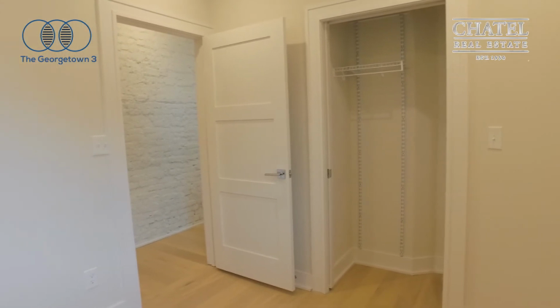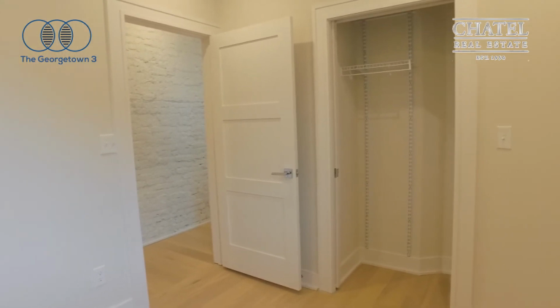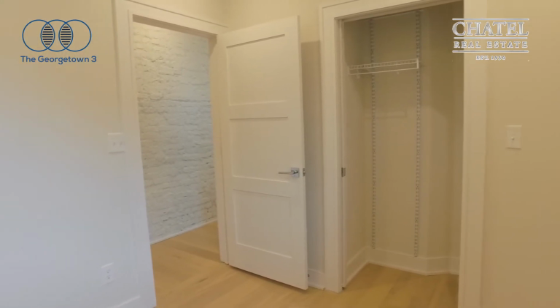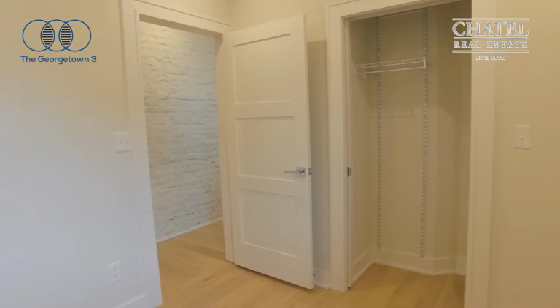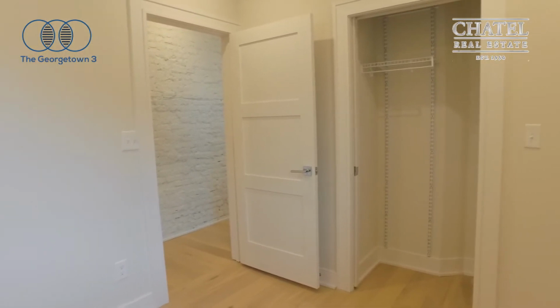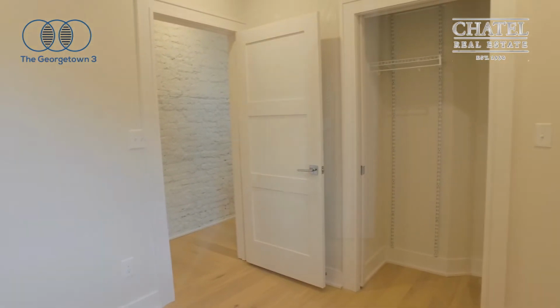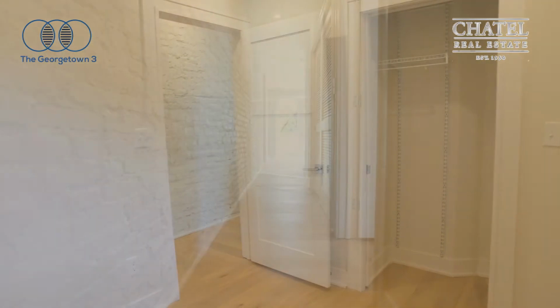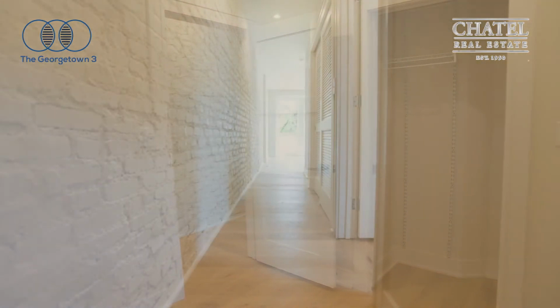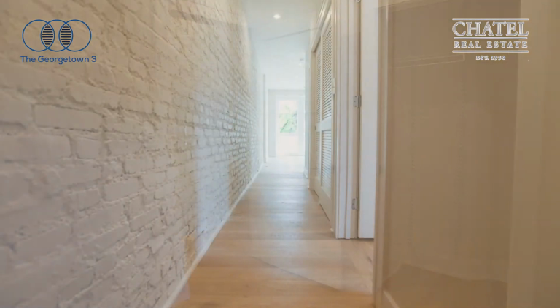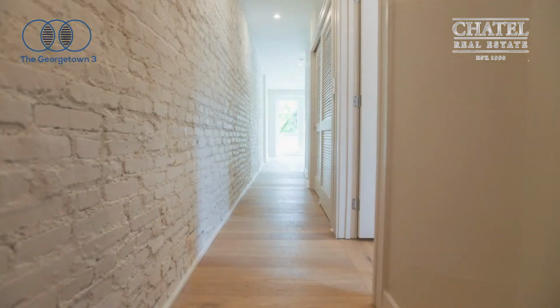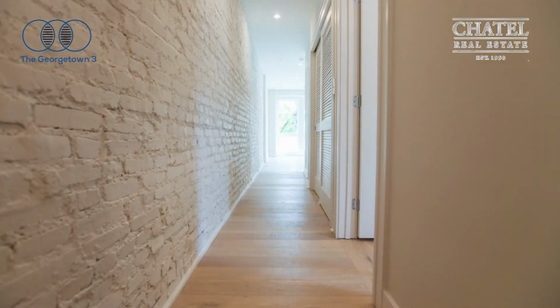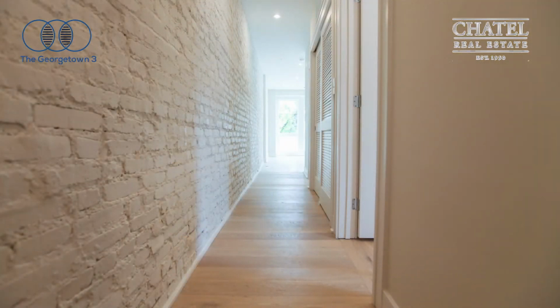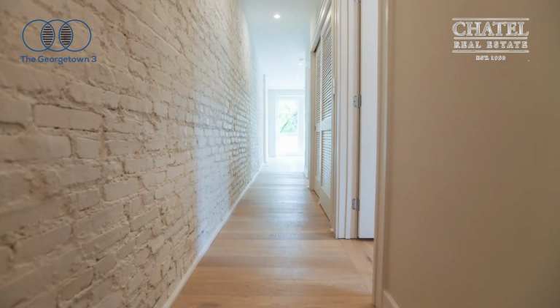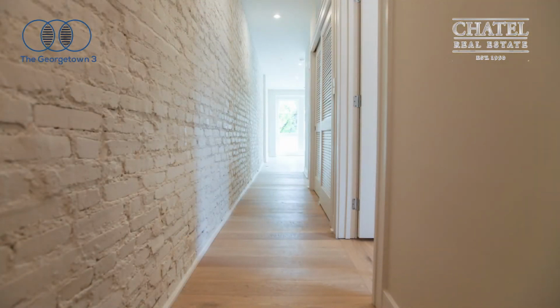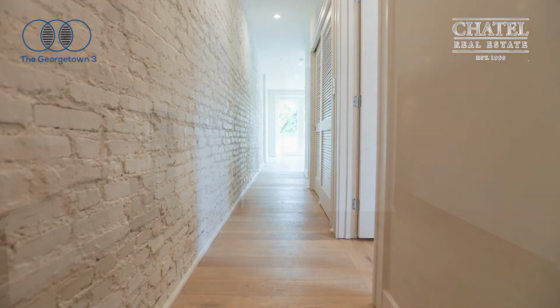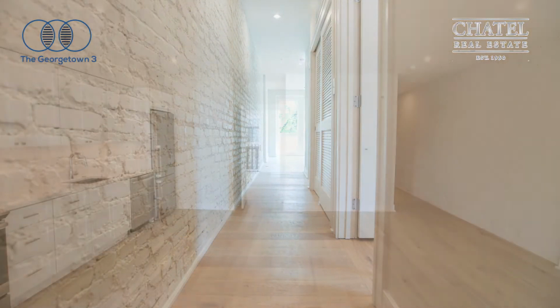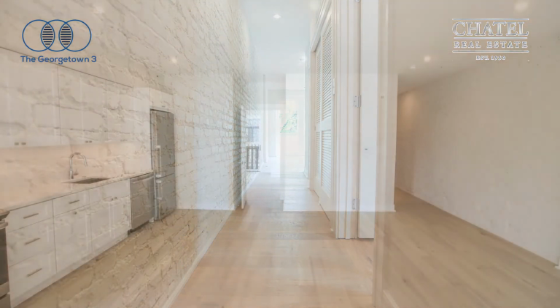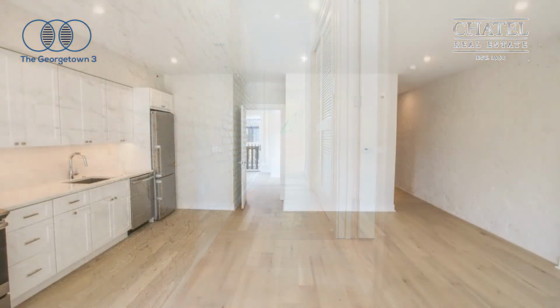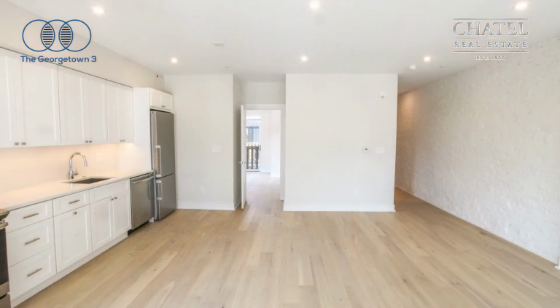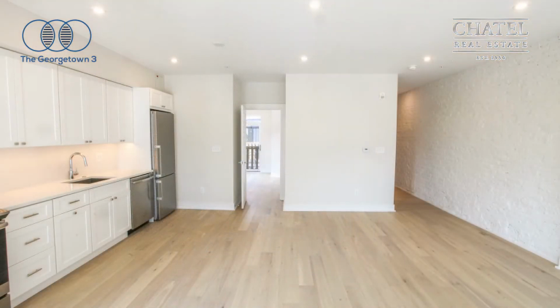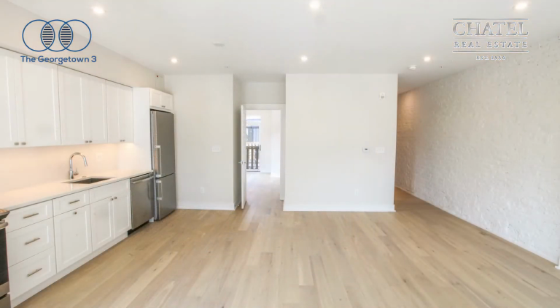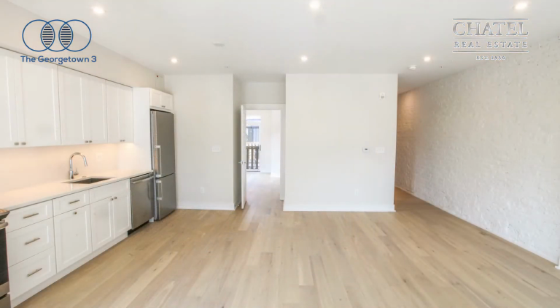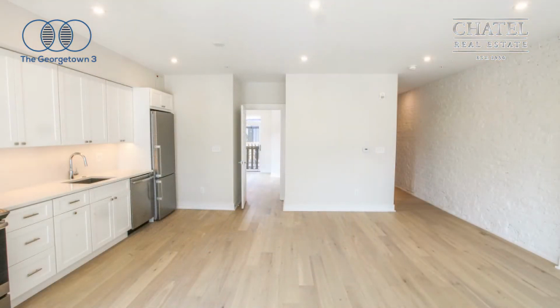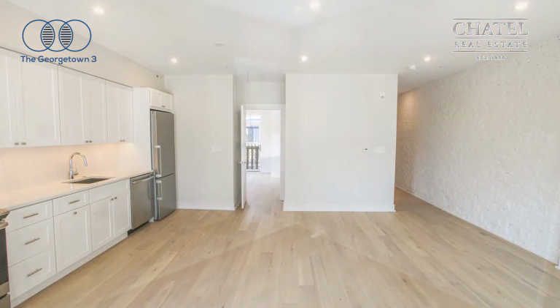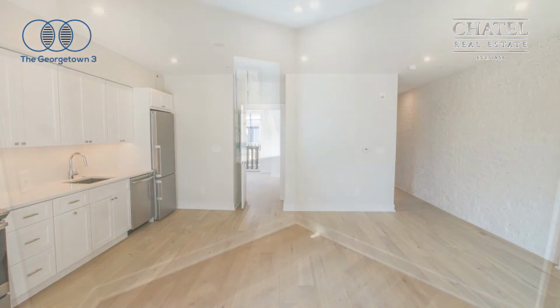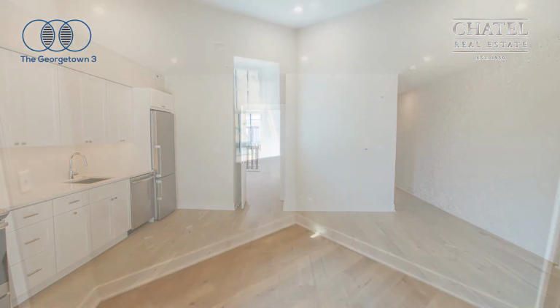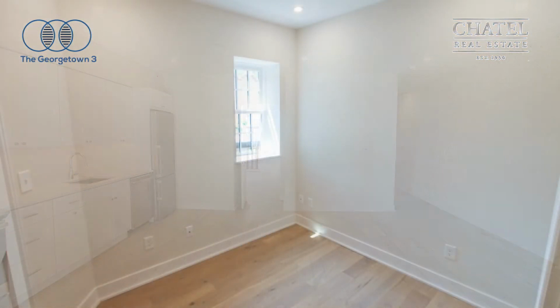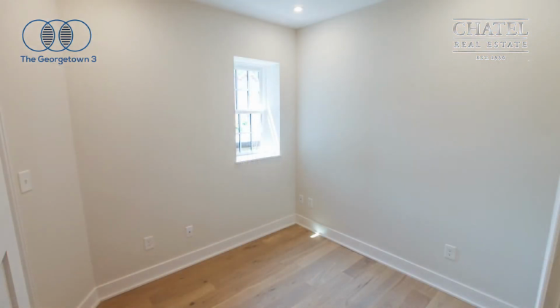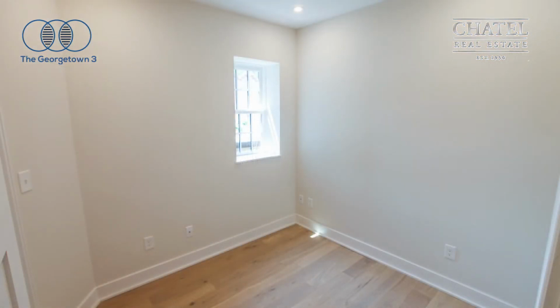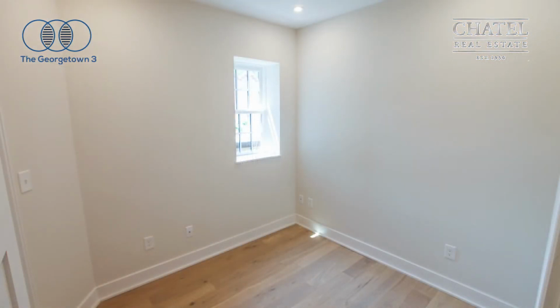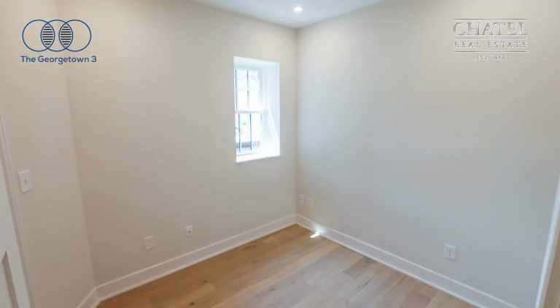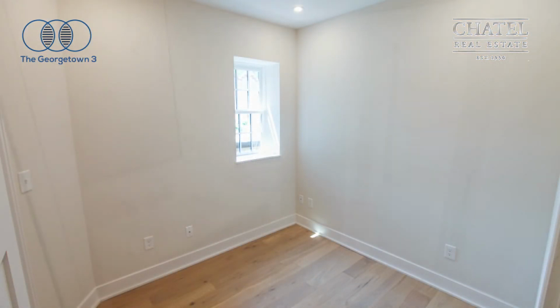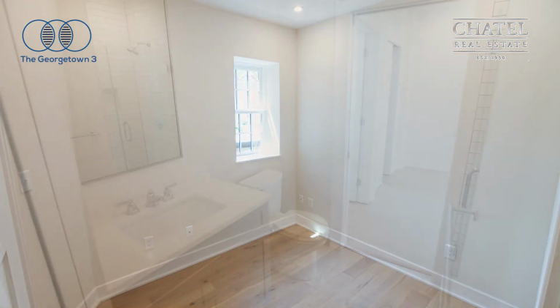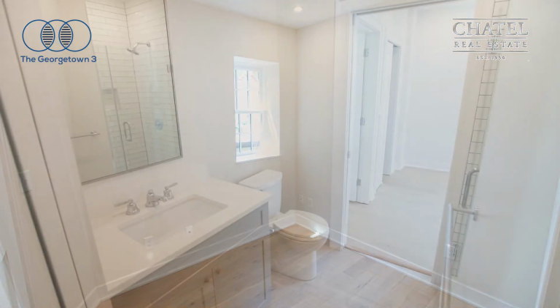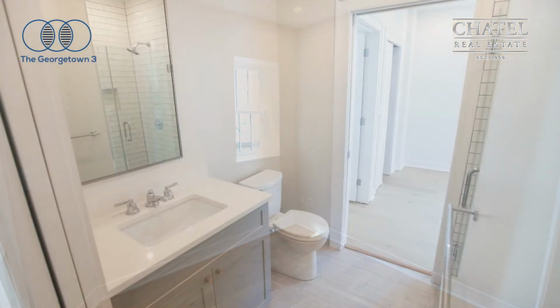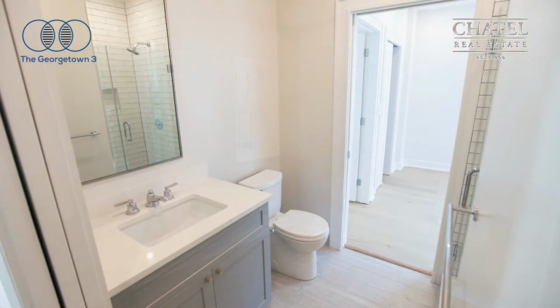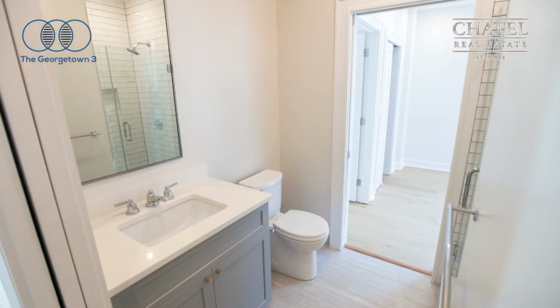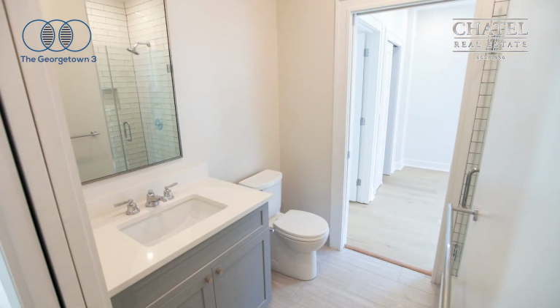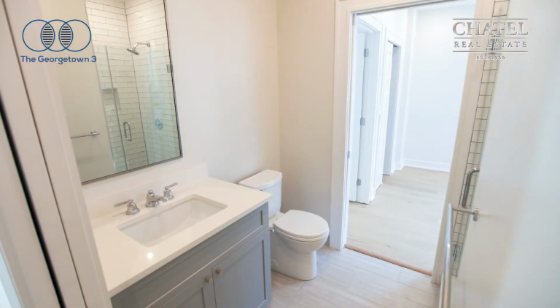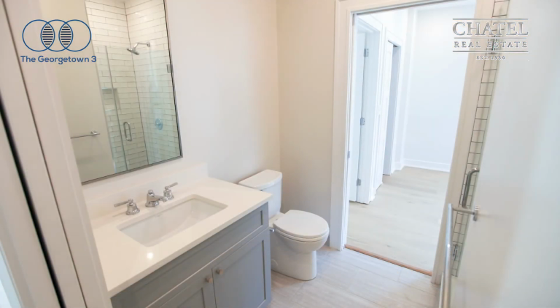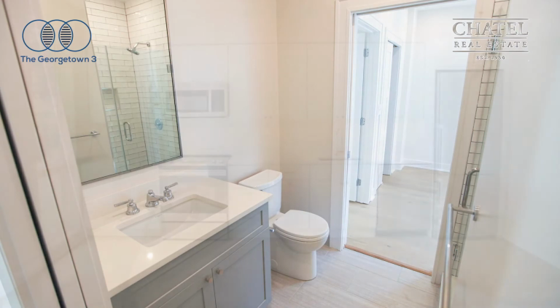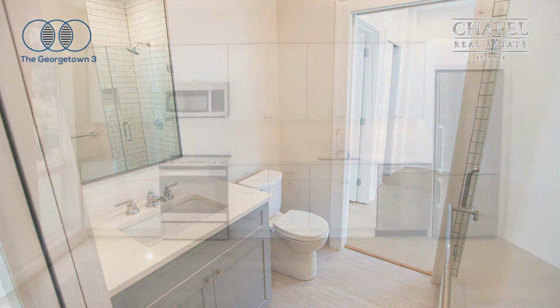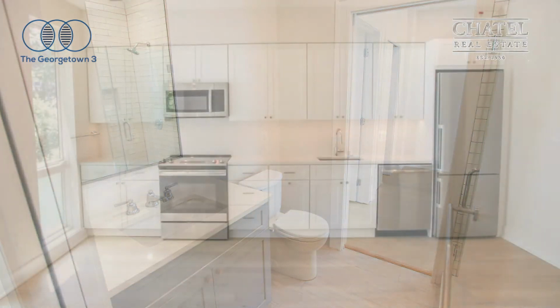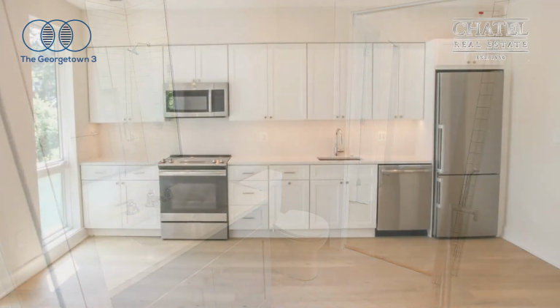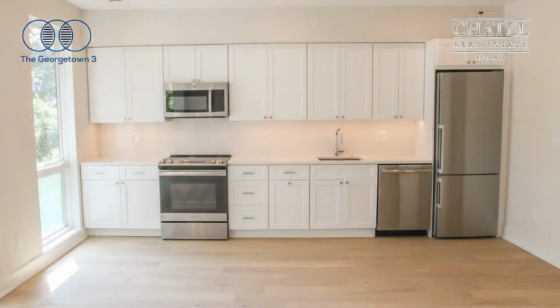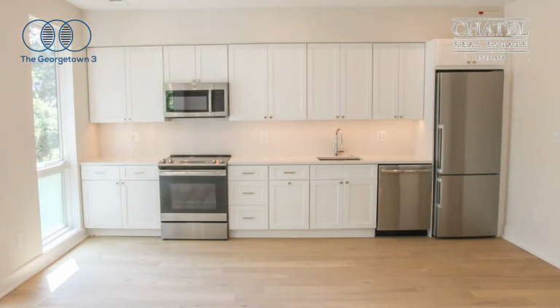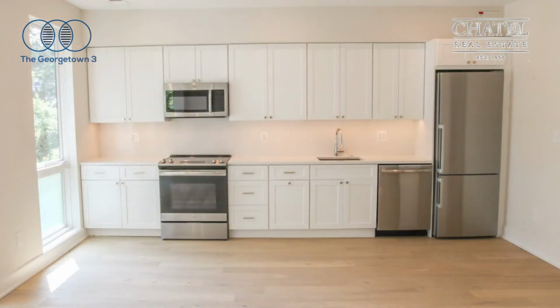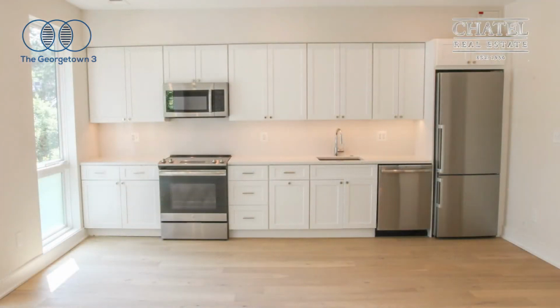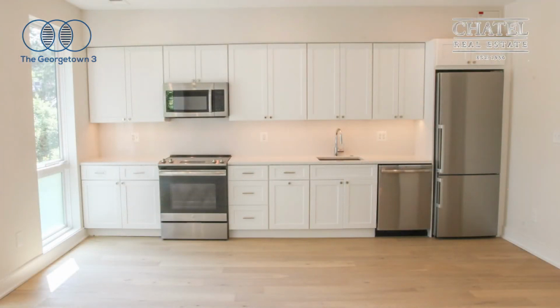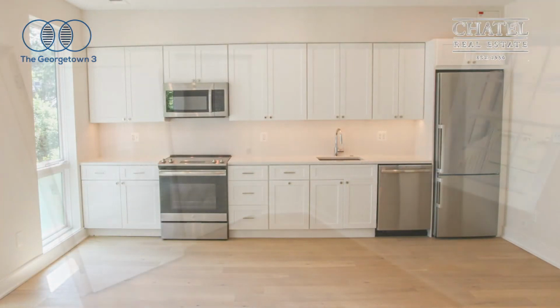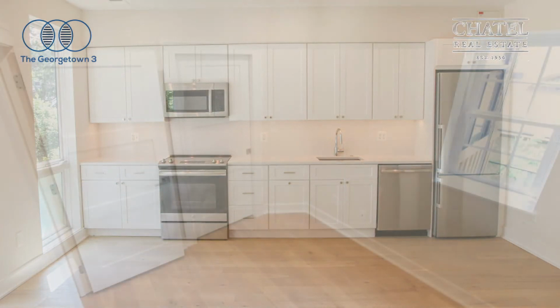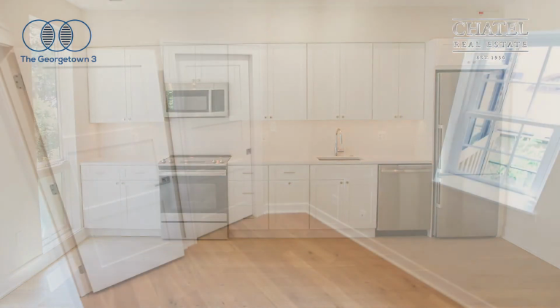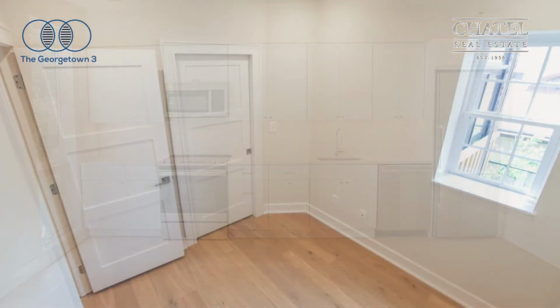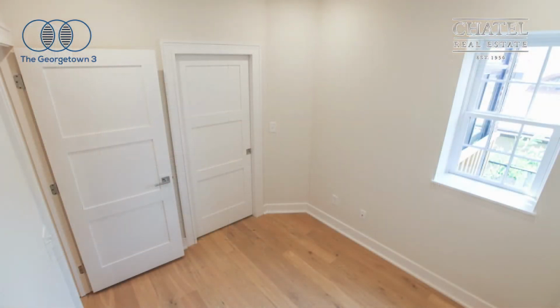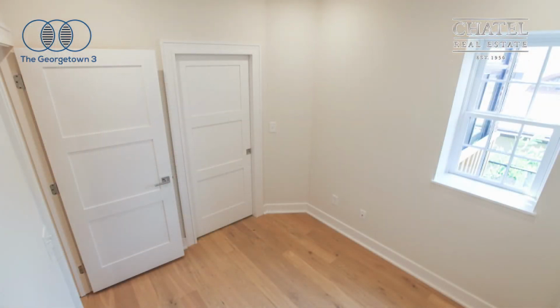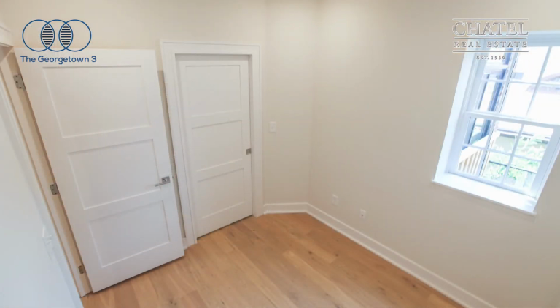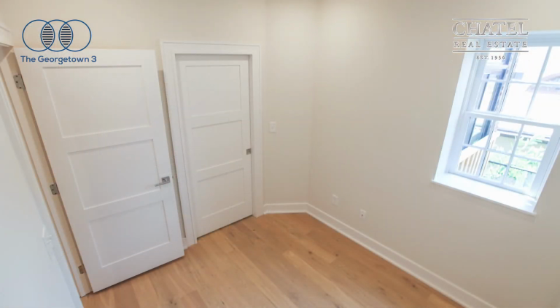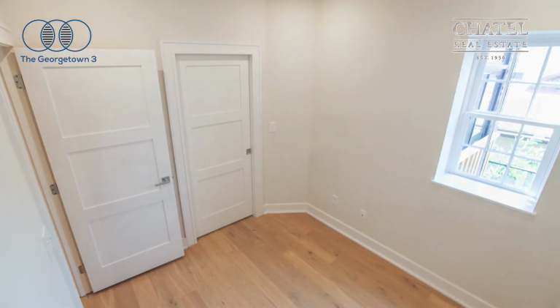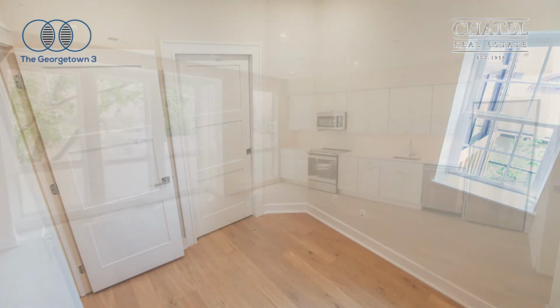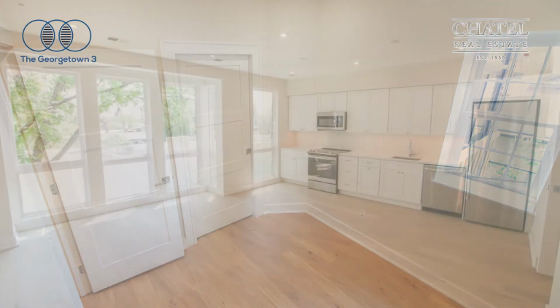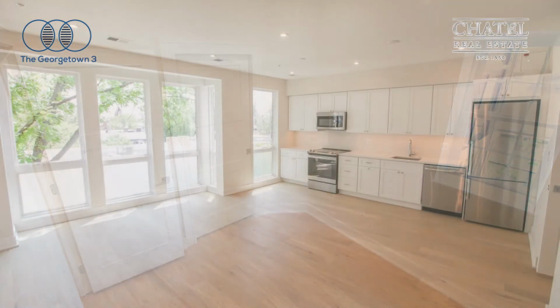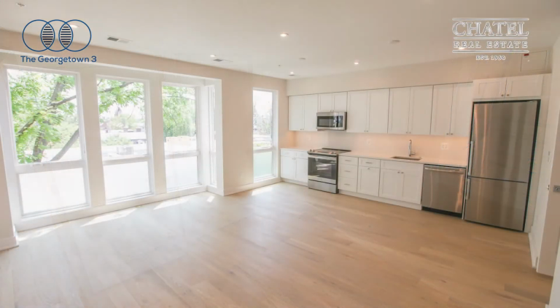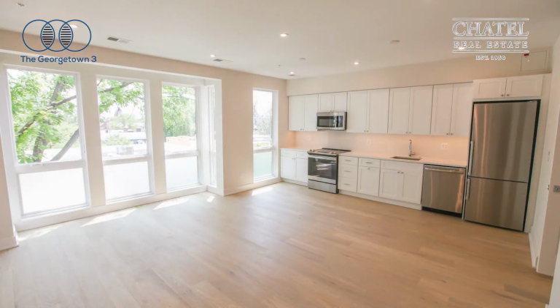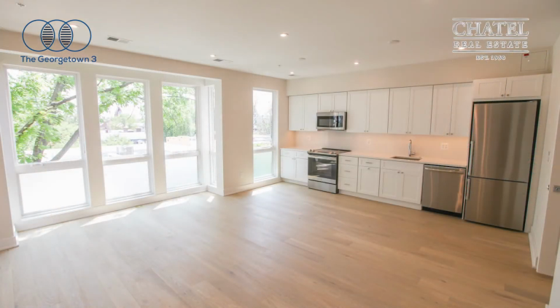If you're interested in this unit, please contact myself, Craig Shireman, with Chattel Real Estate.